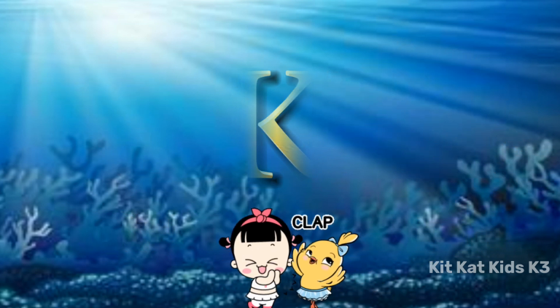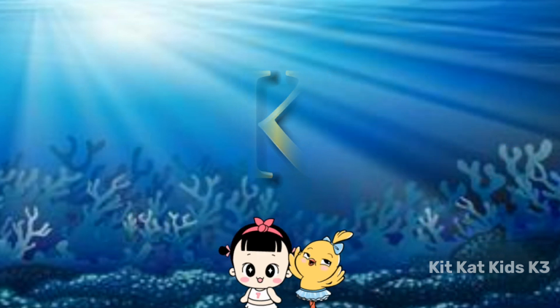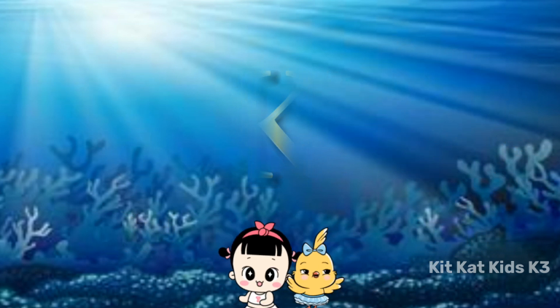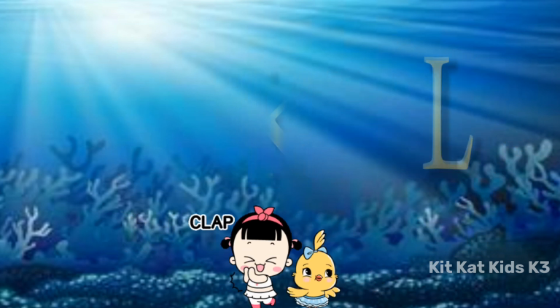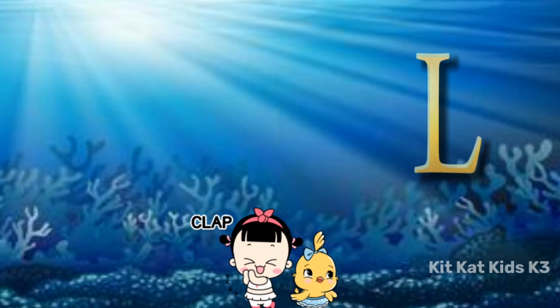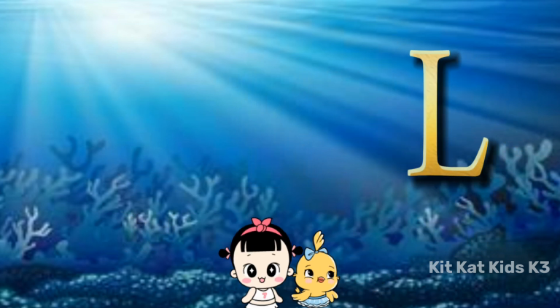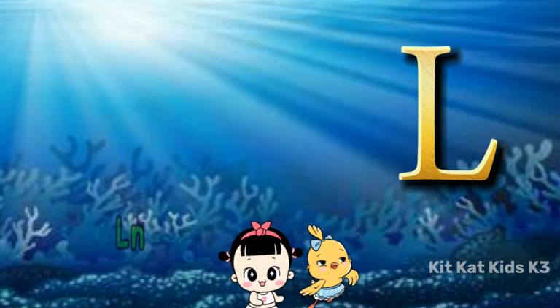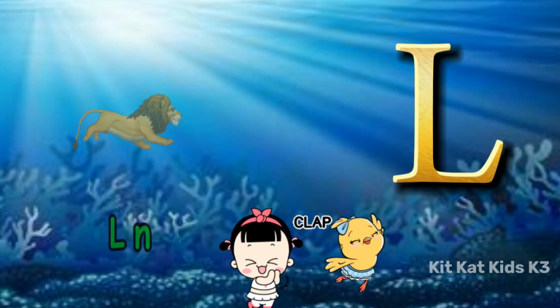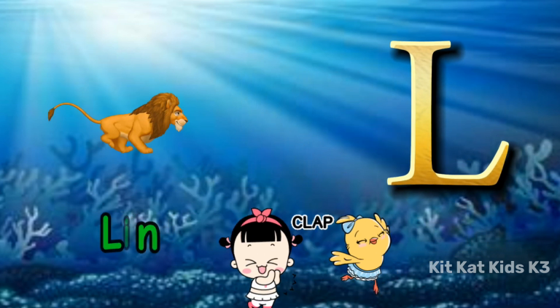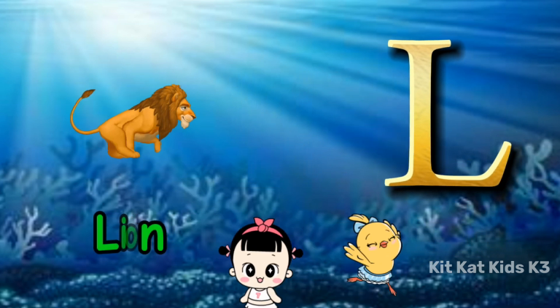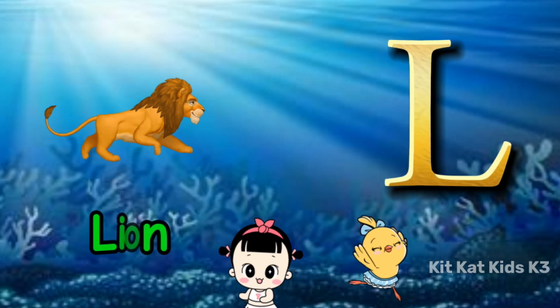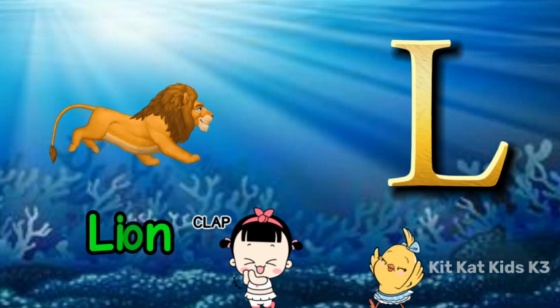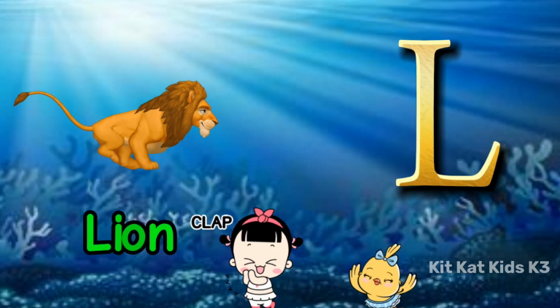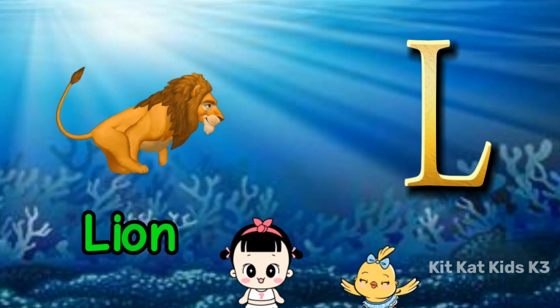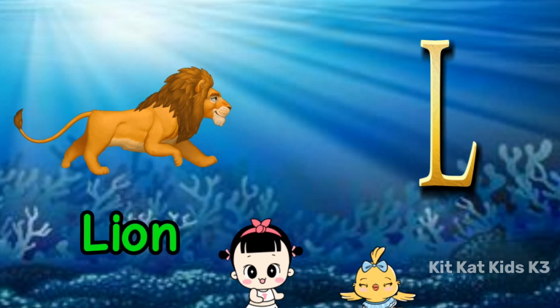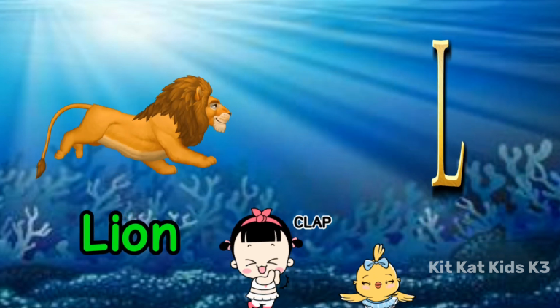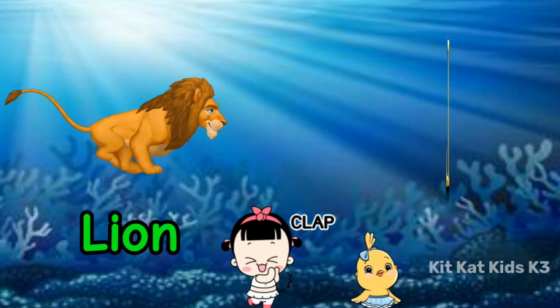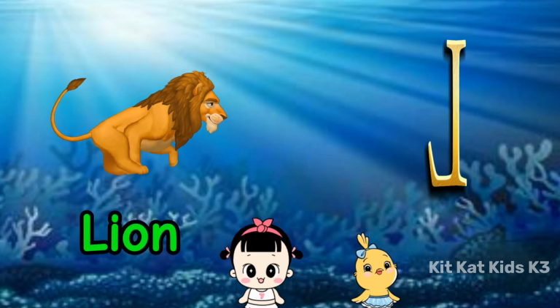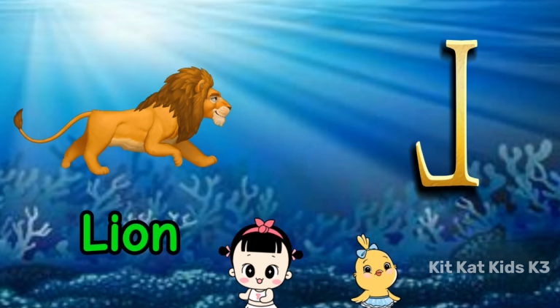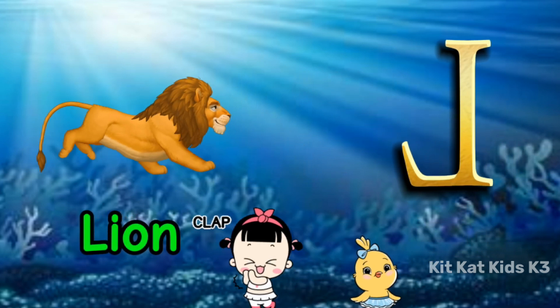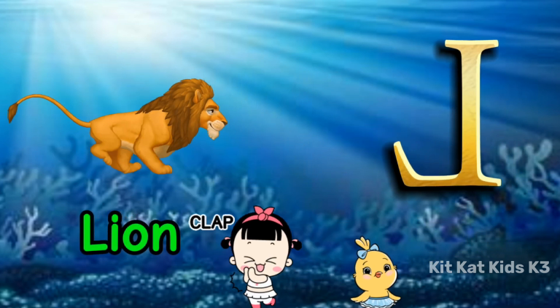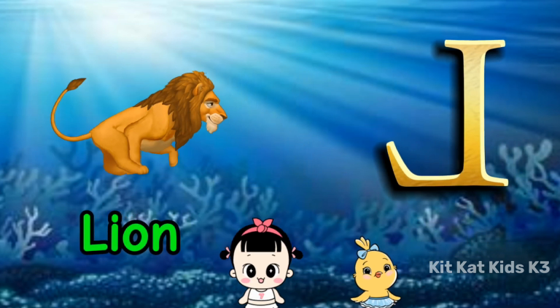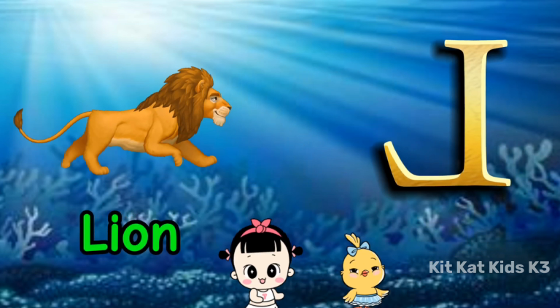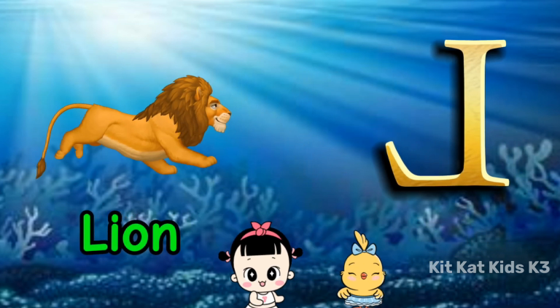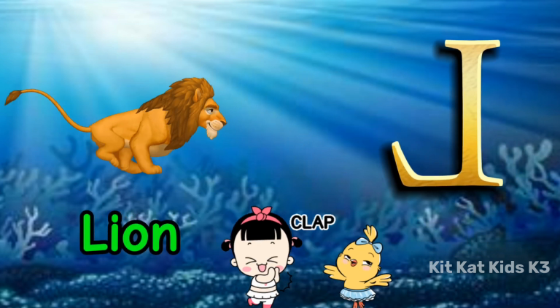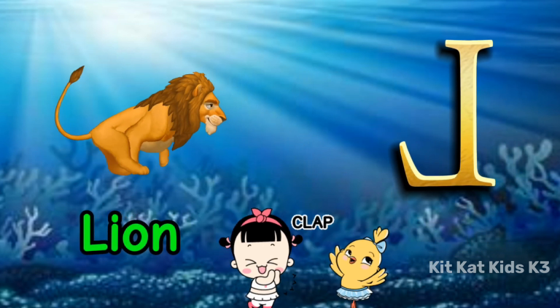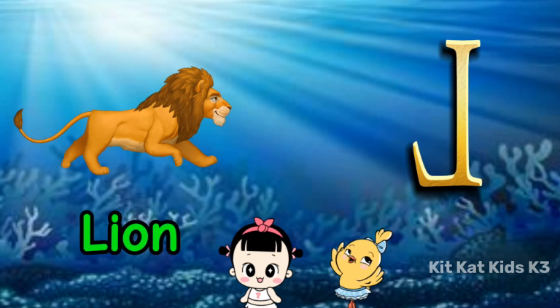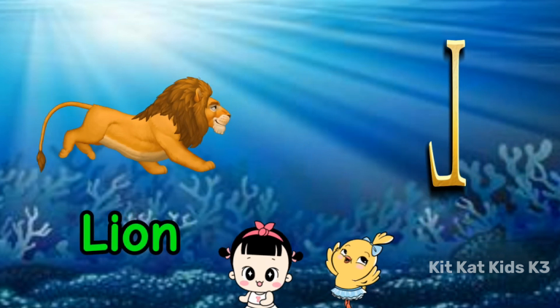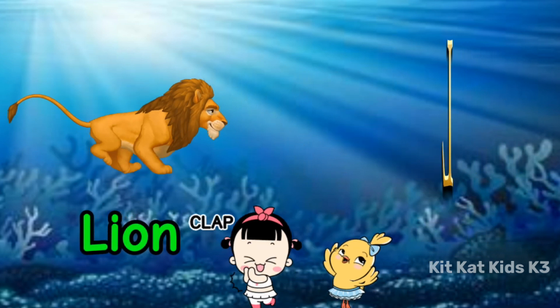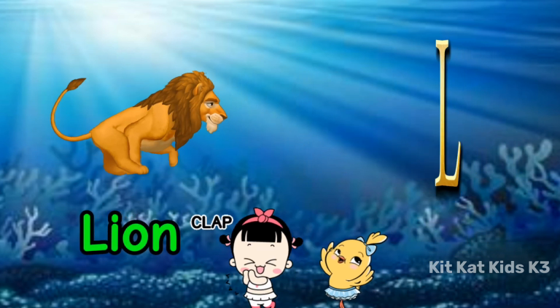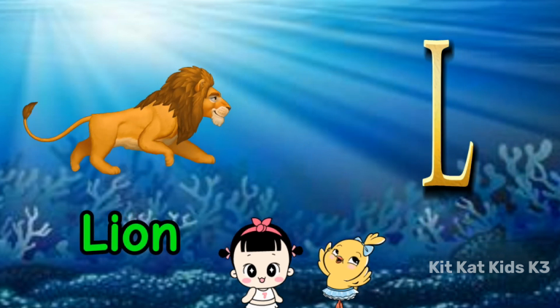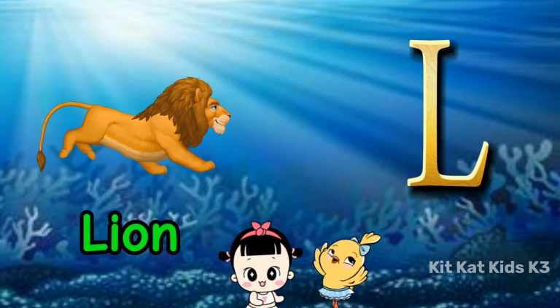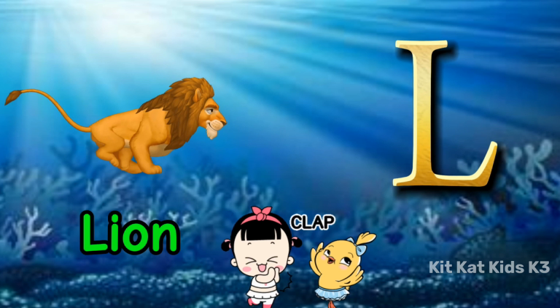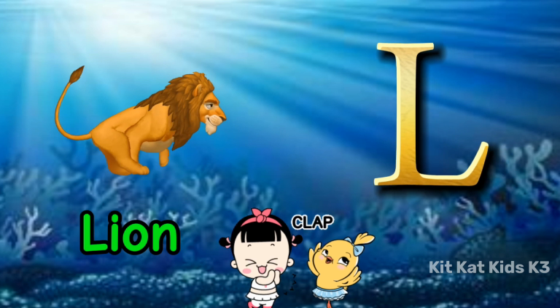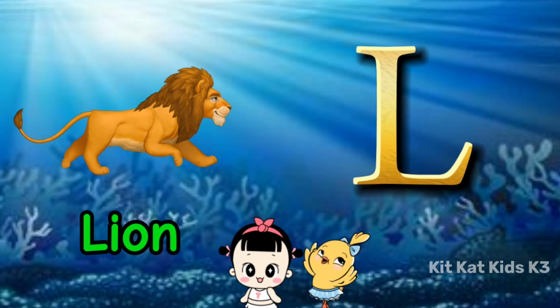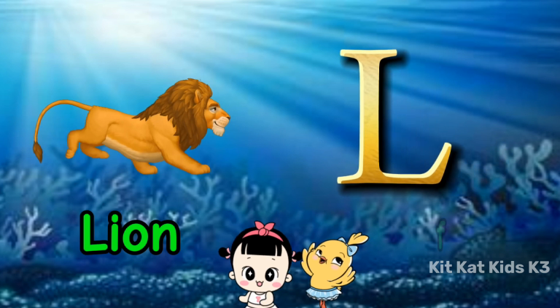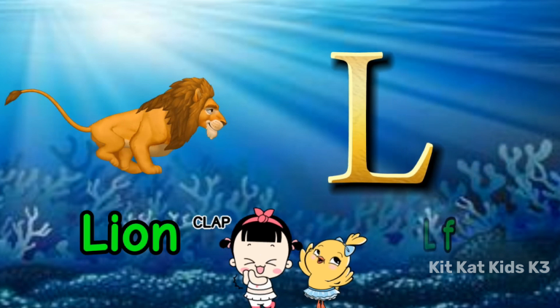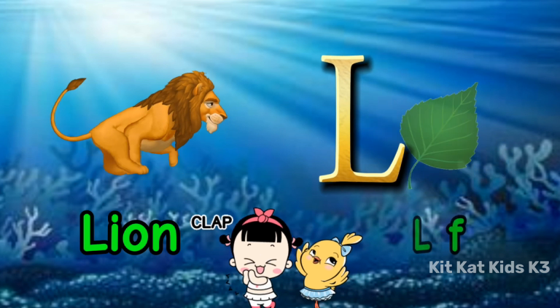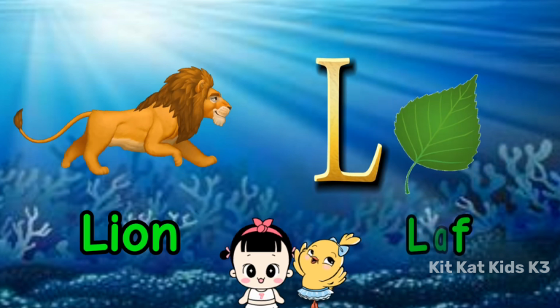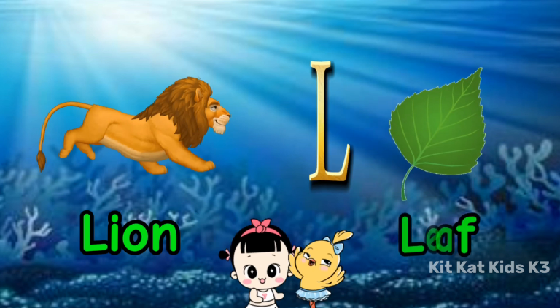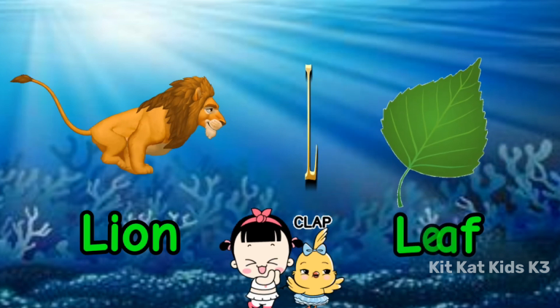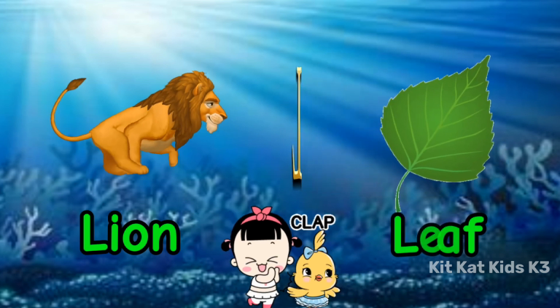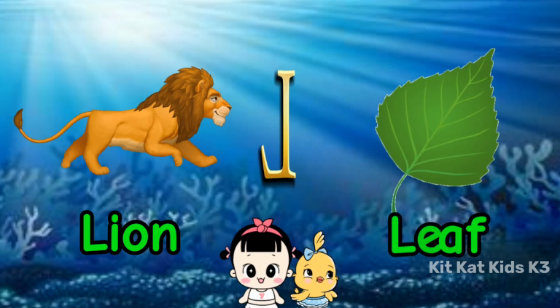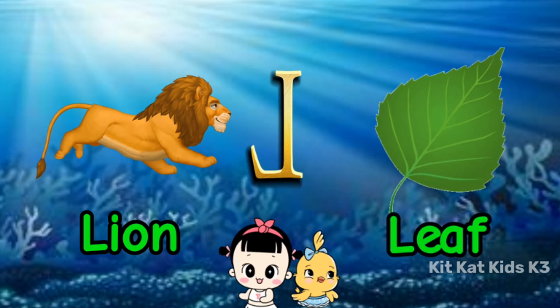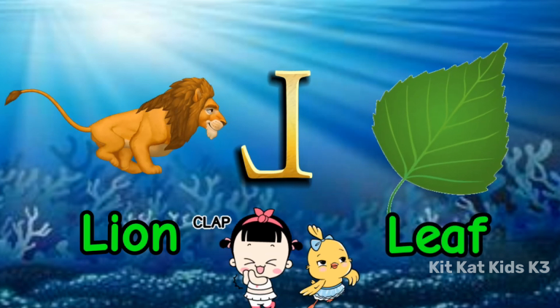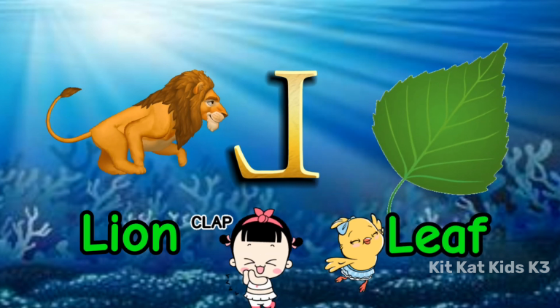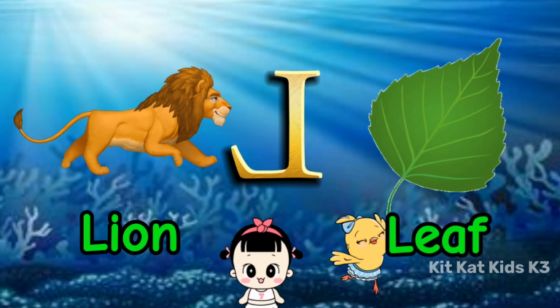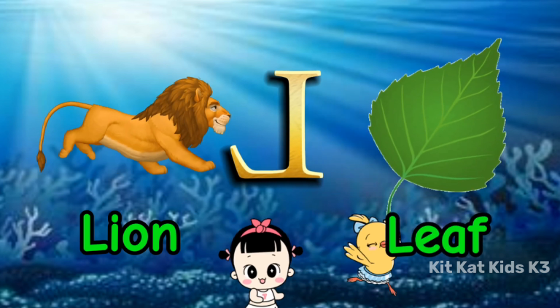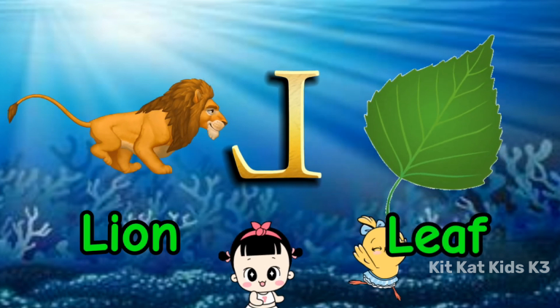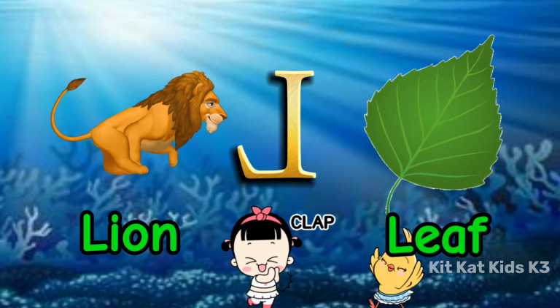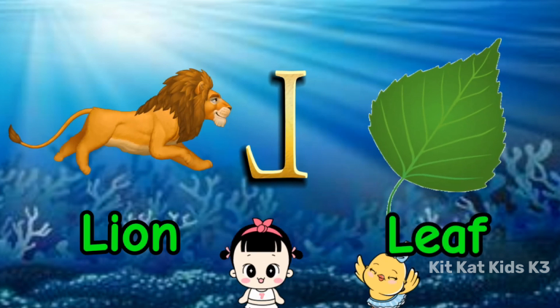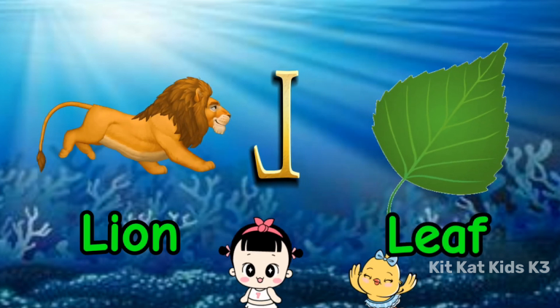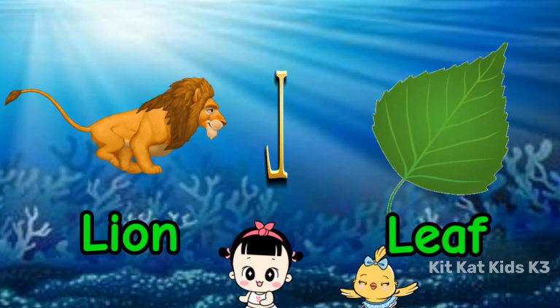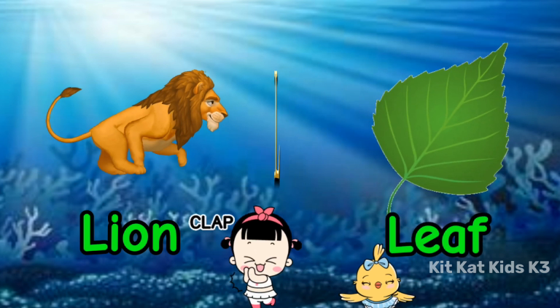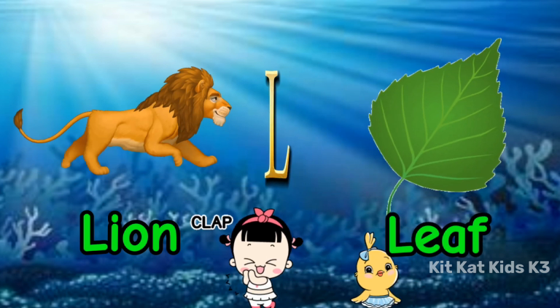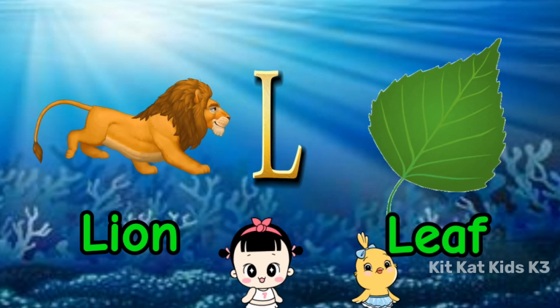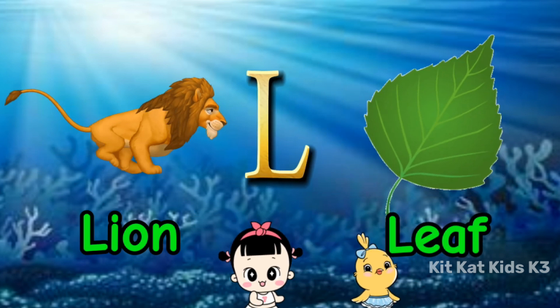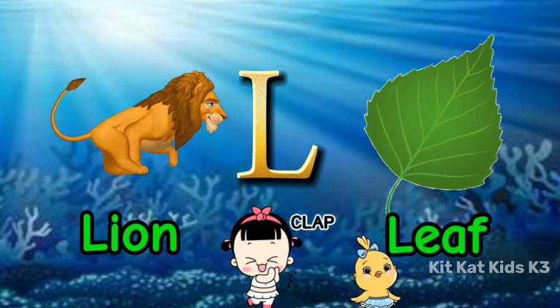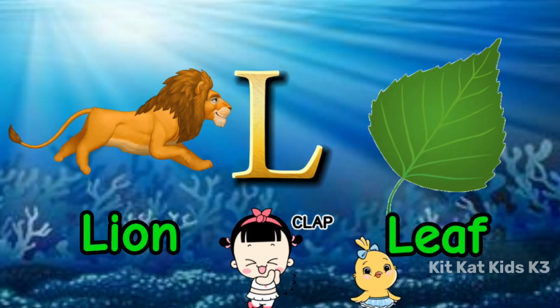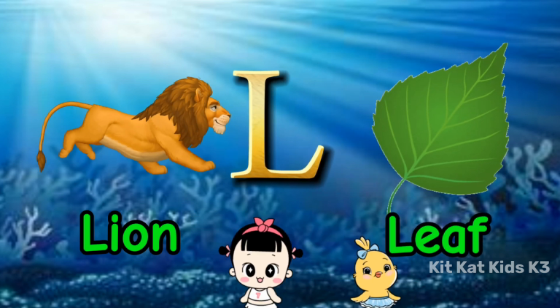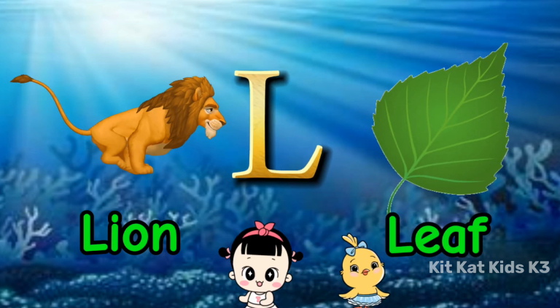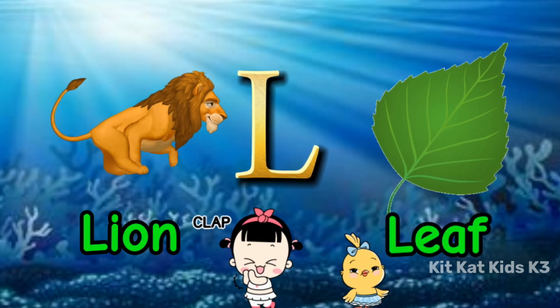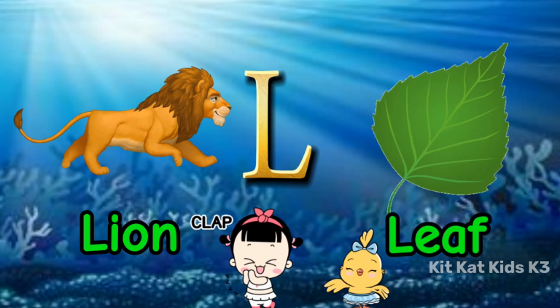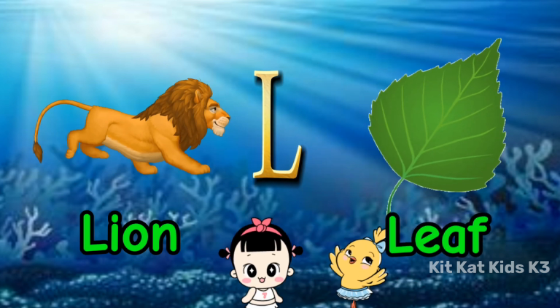L is for lion, with a mighty roar. L is for leaf, found on the forest floor.